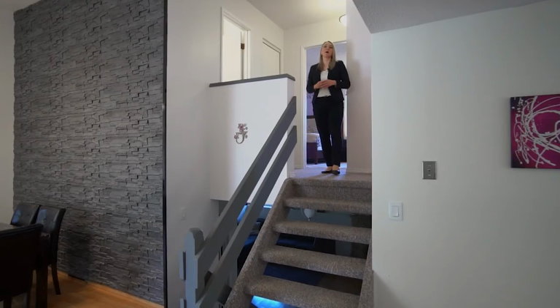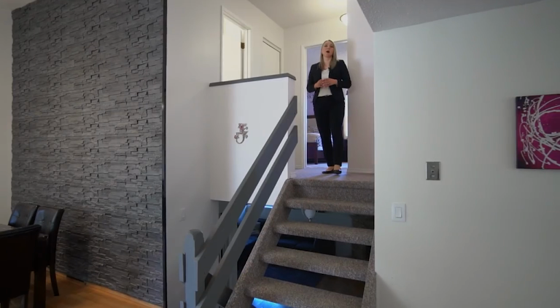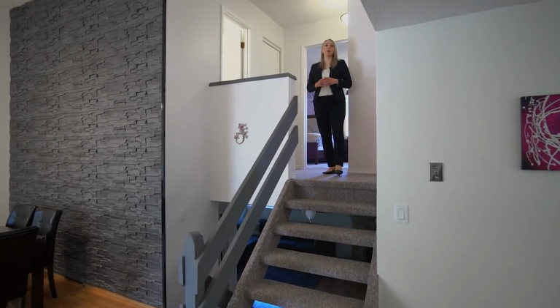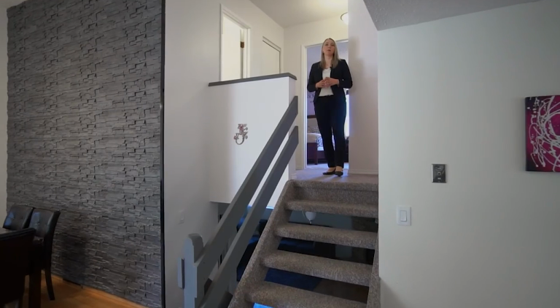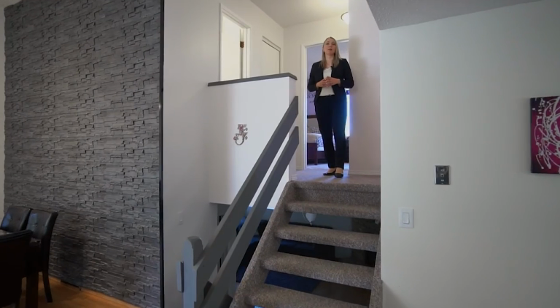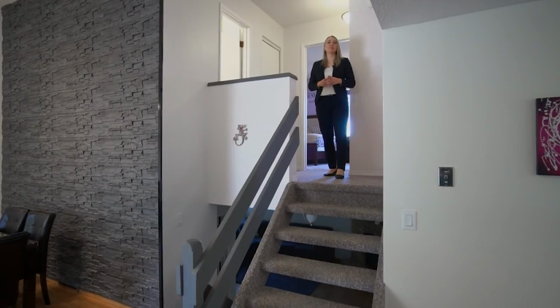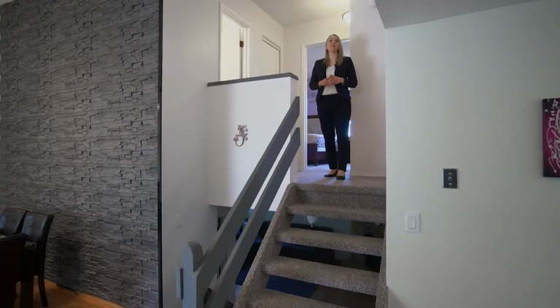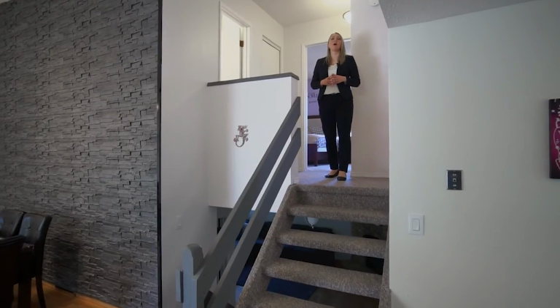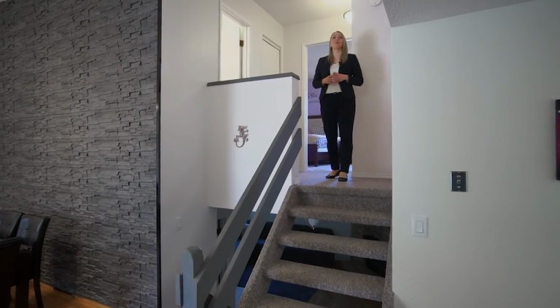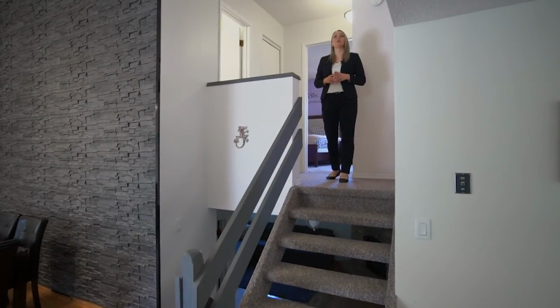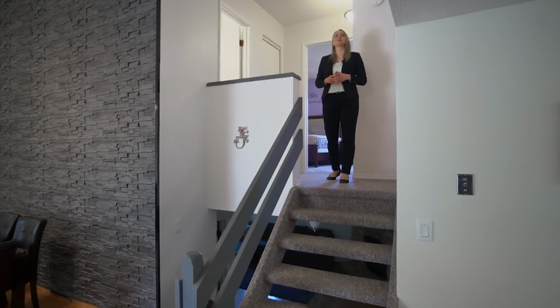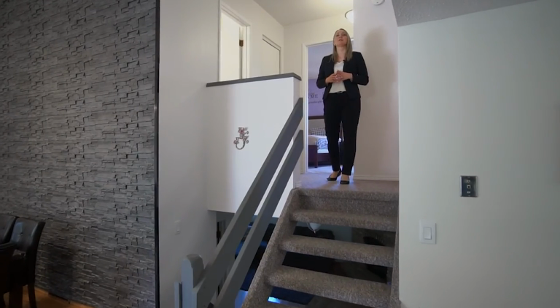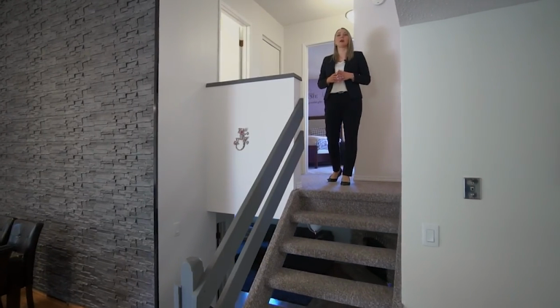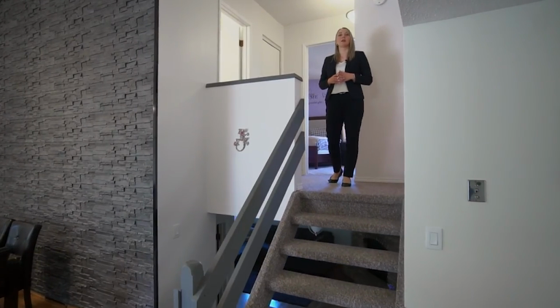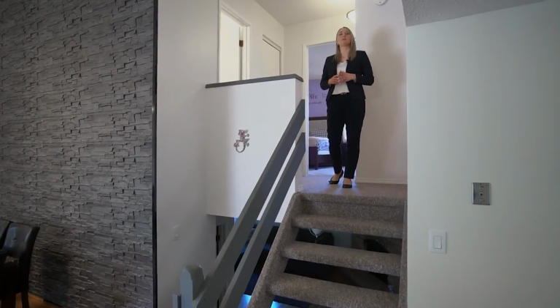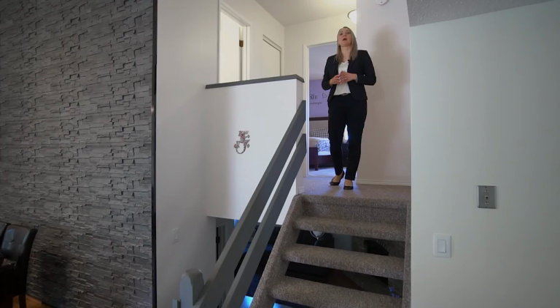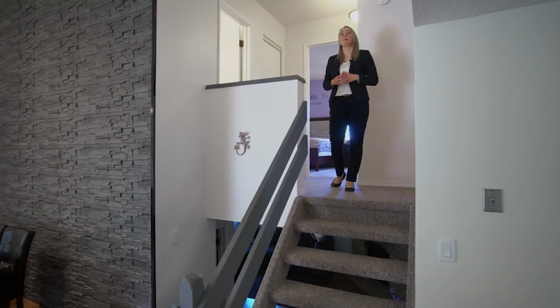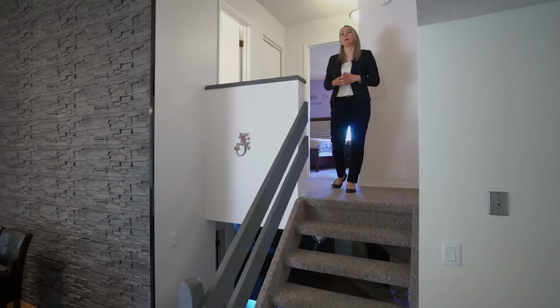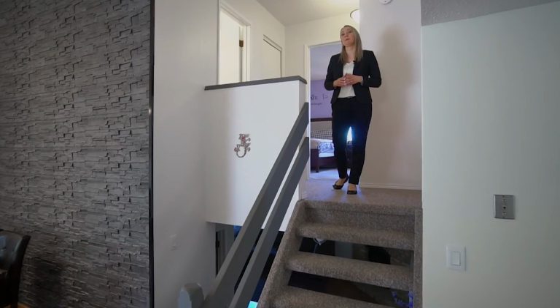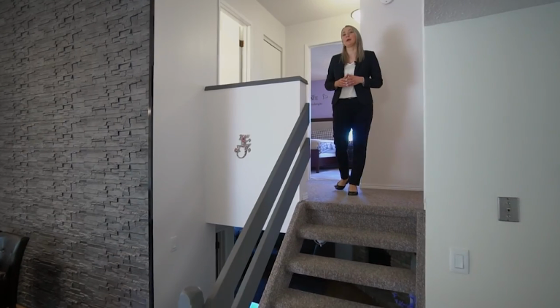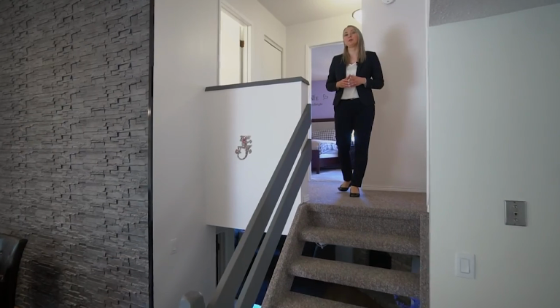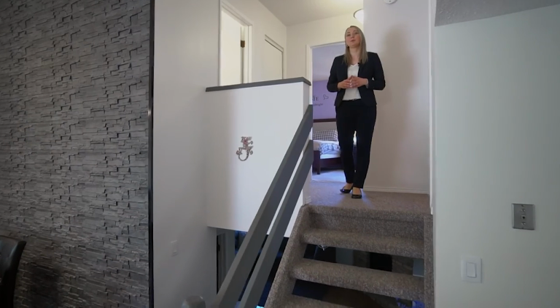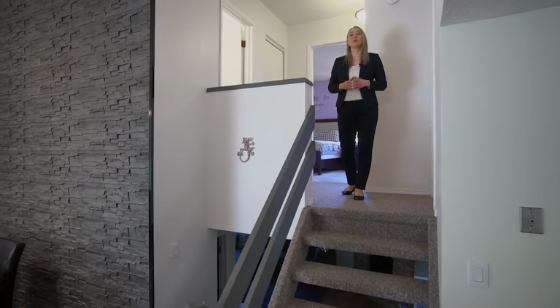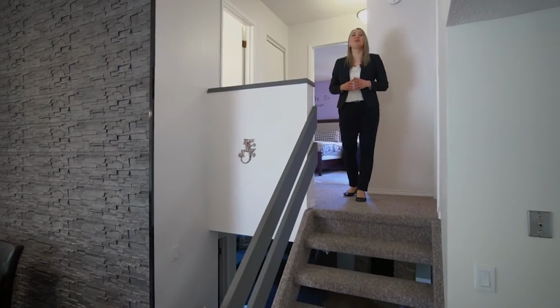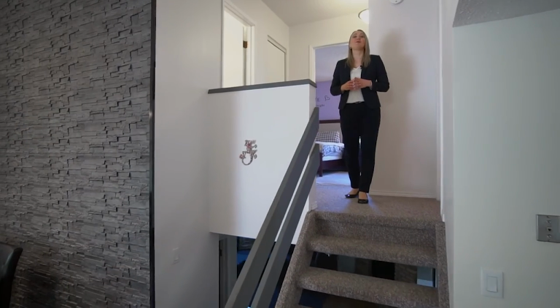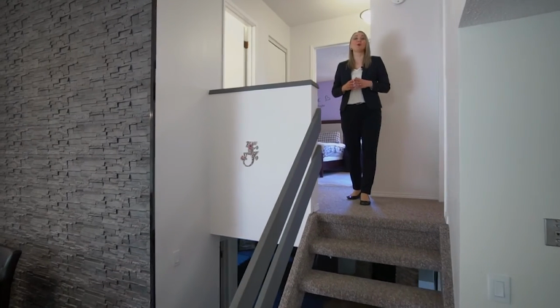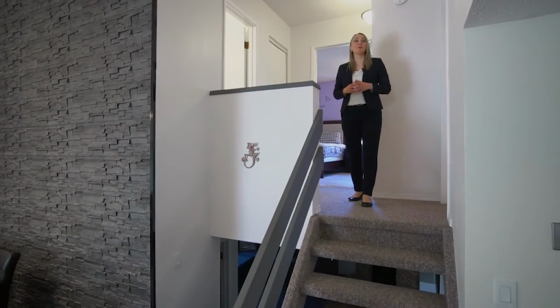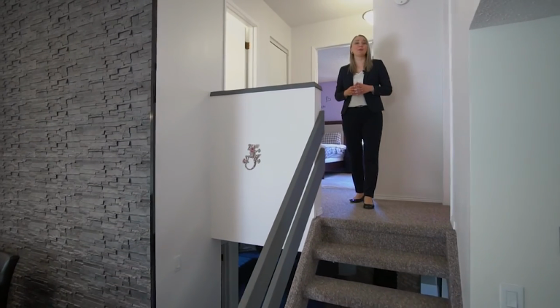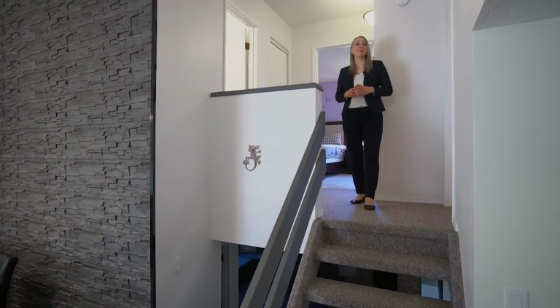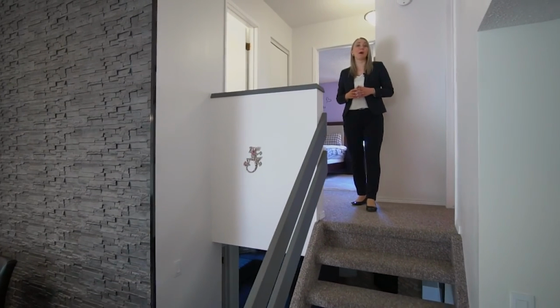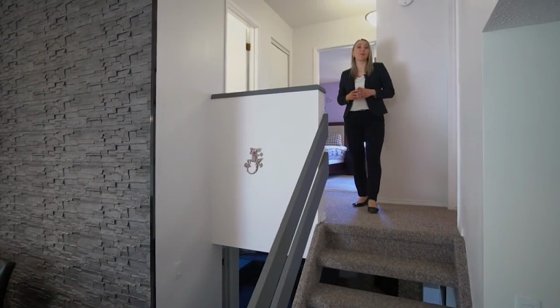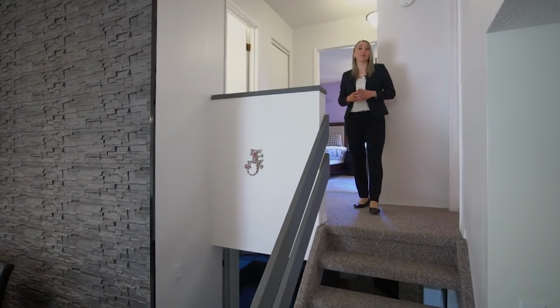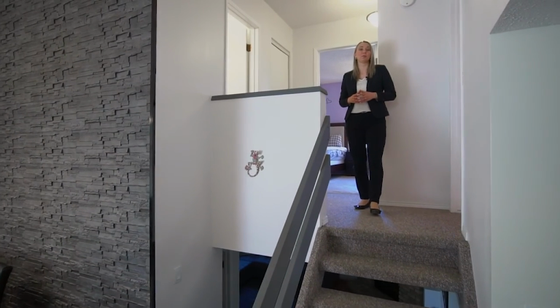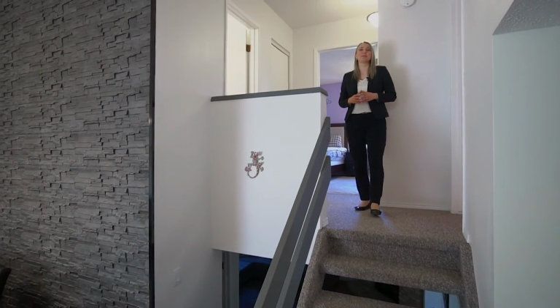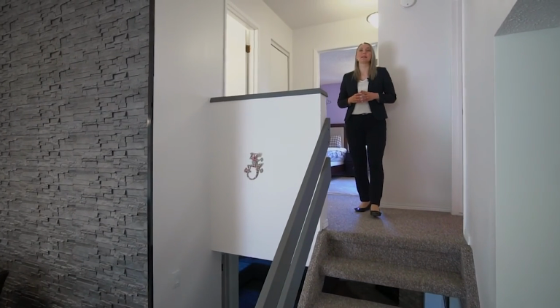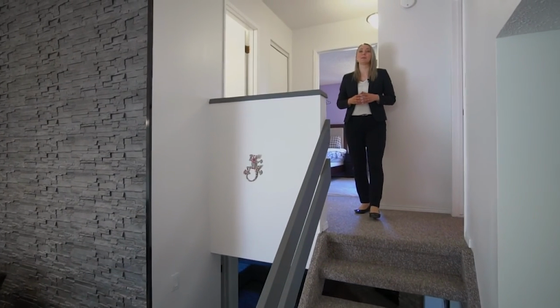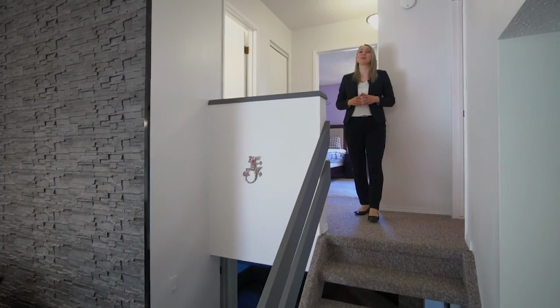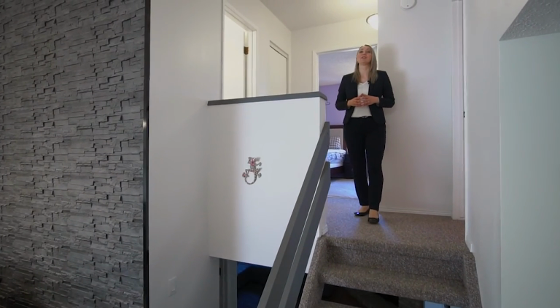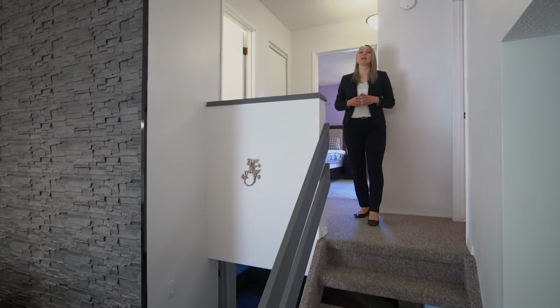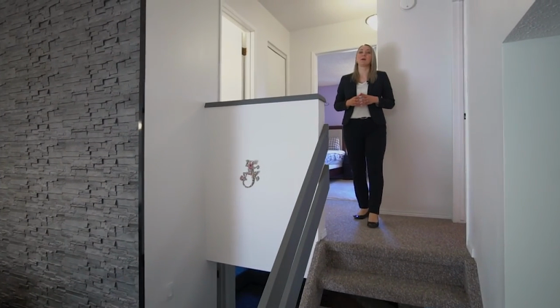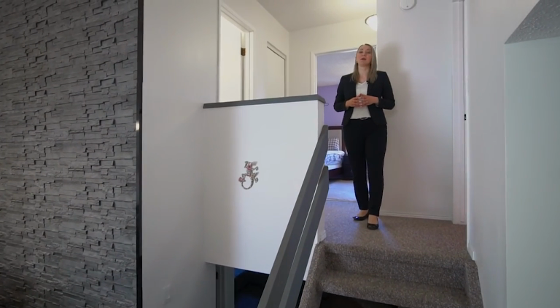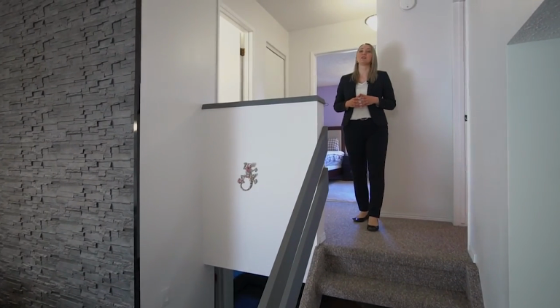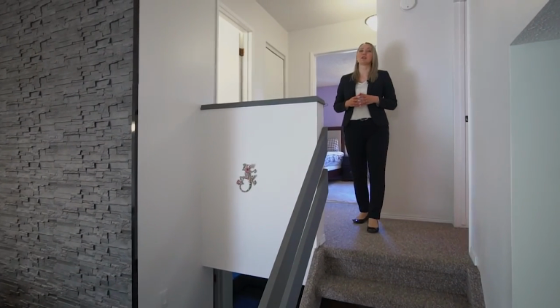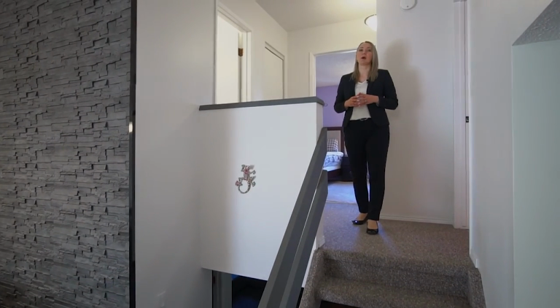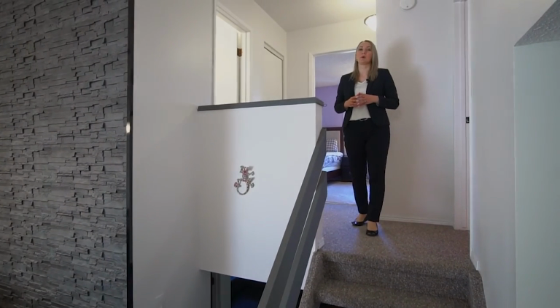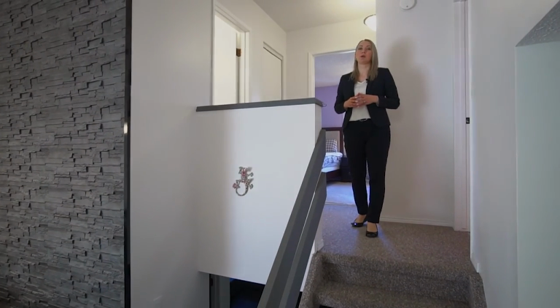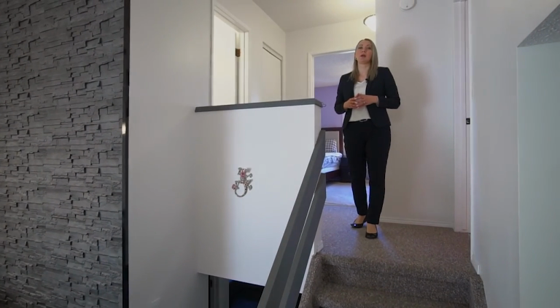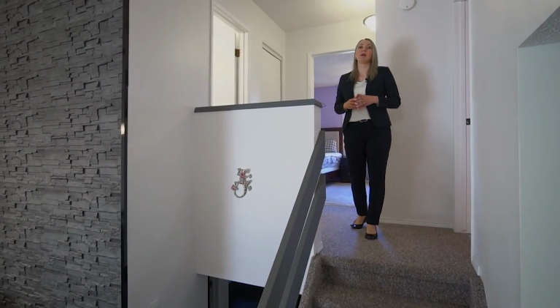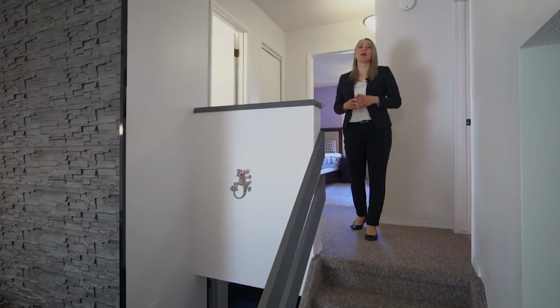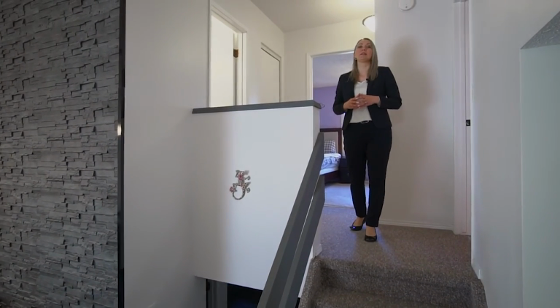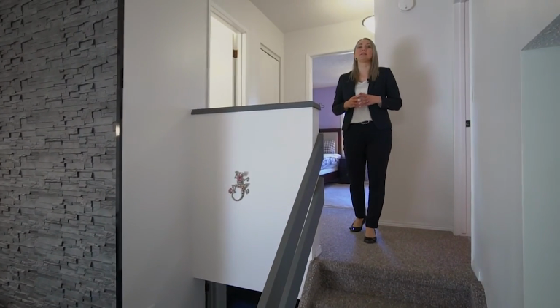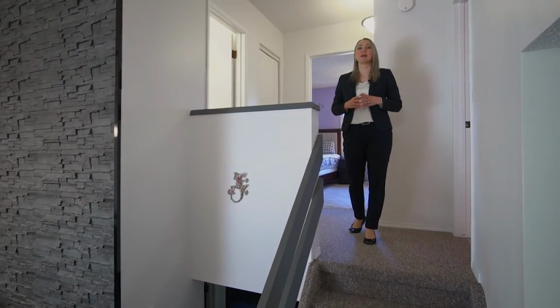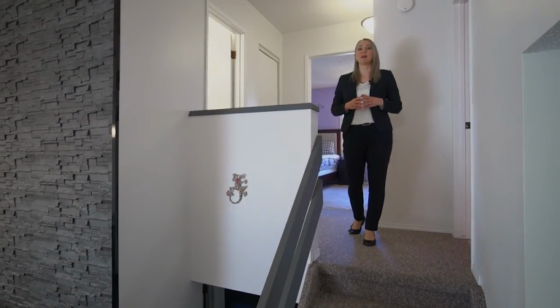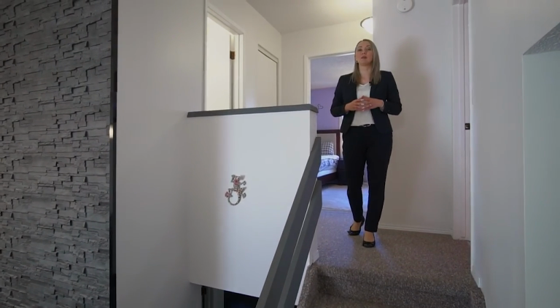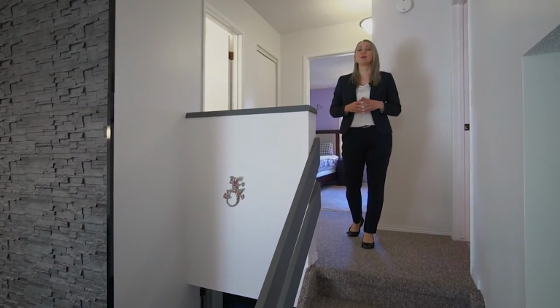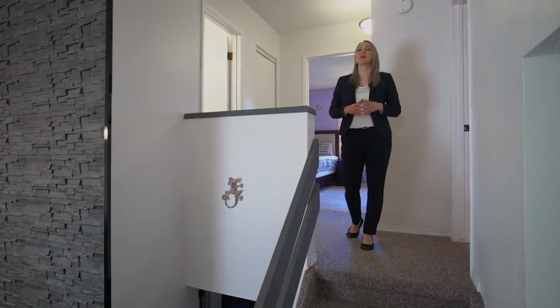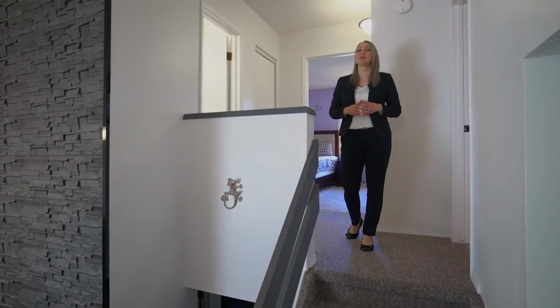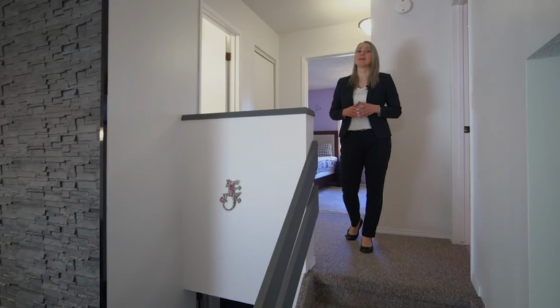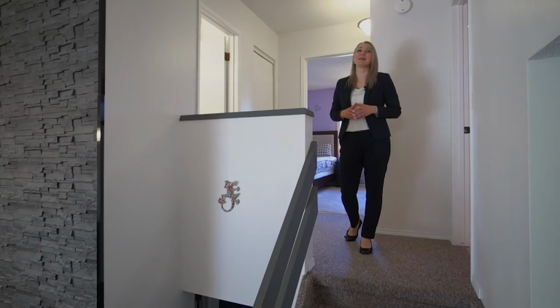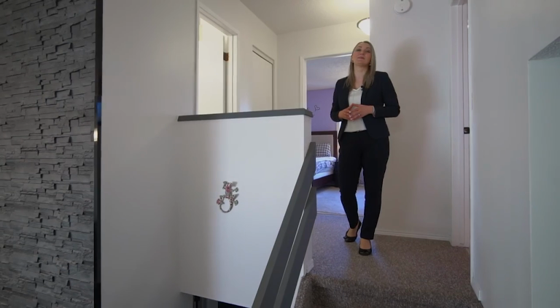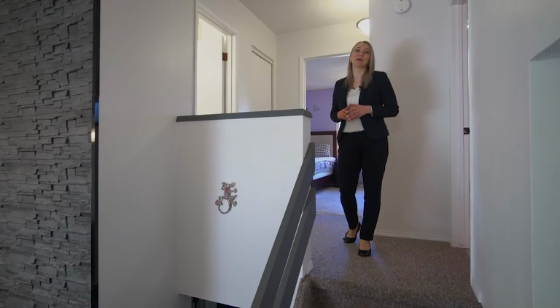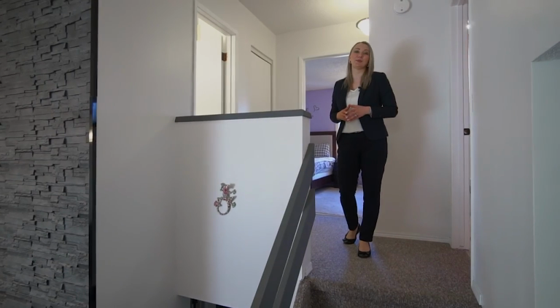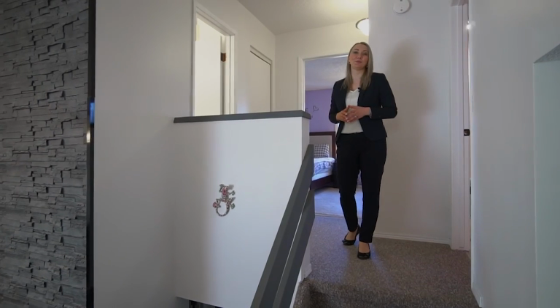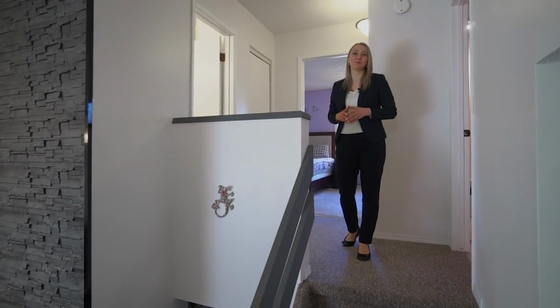The upper level offers a large primary bedroom, a four-piece bathroom with separate tub and shower, and a second good-sized bedroom.